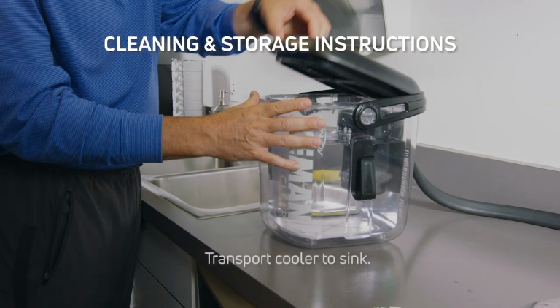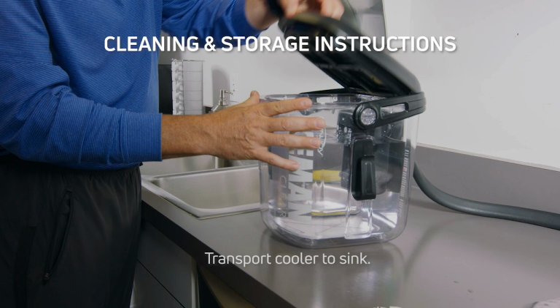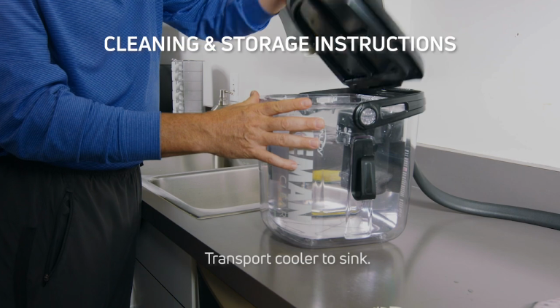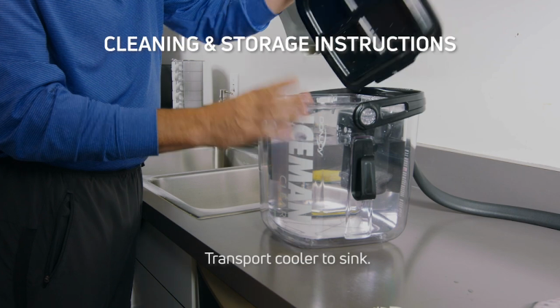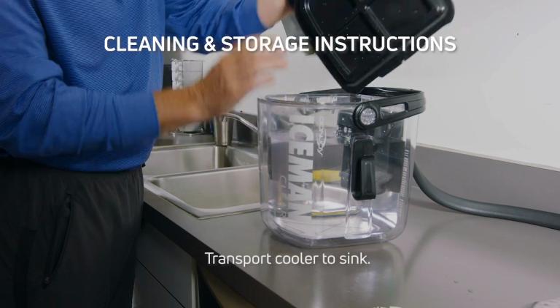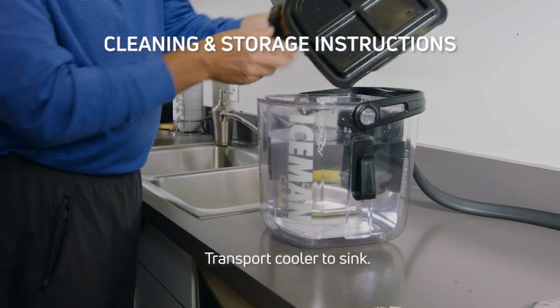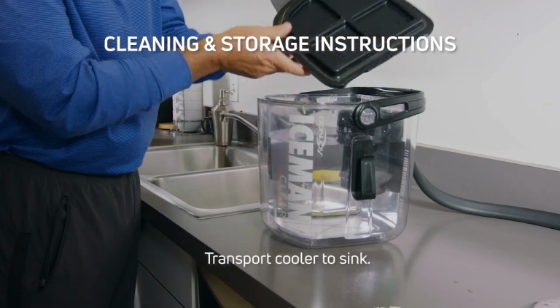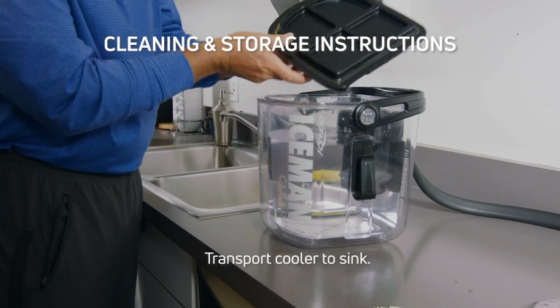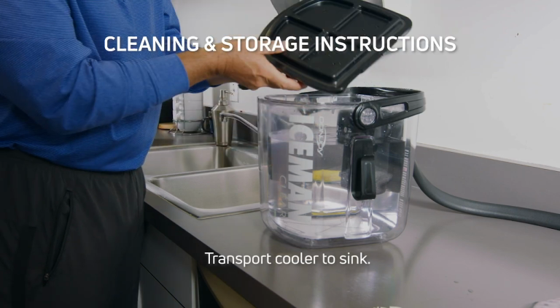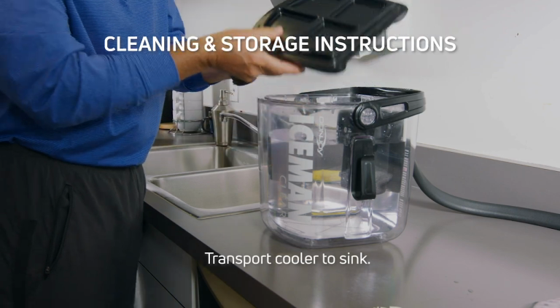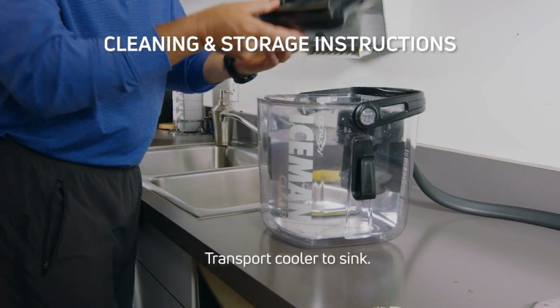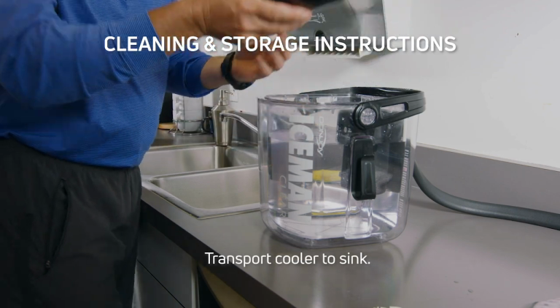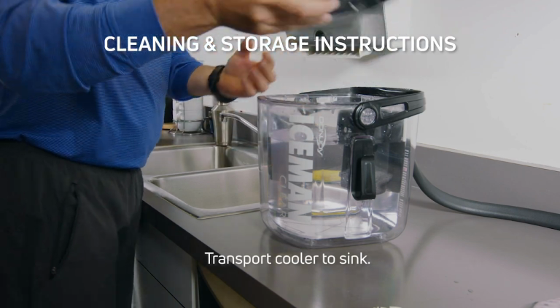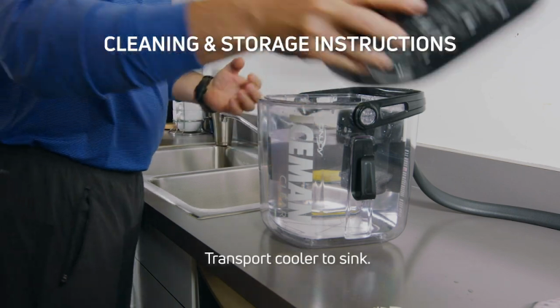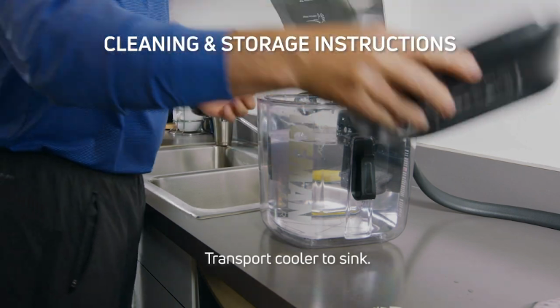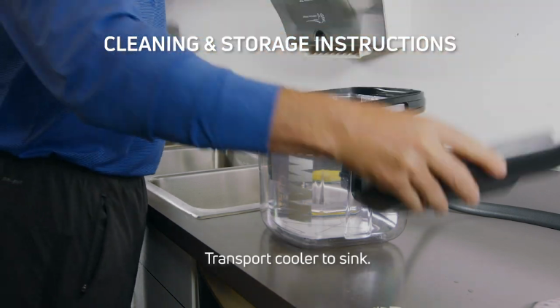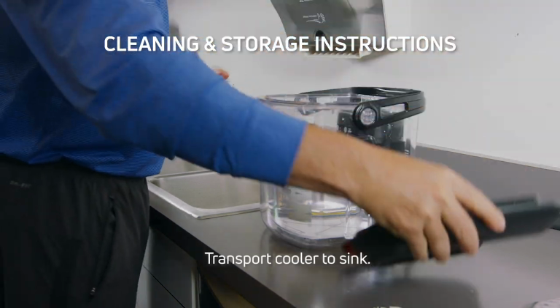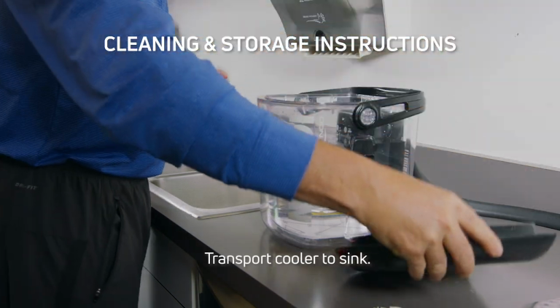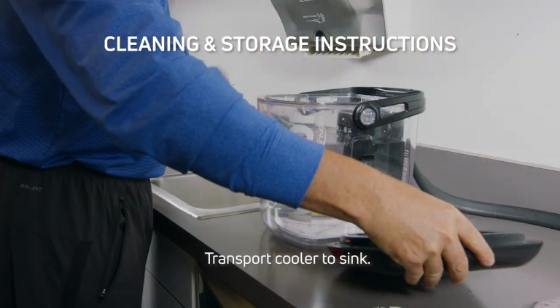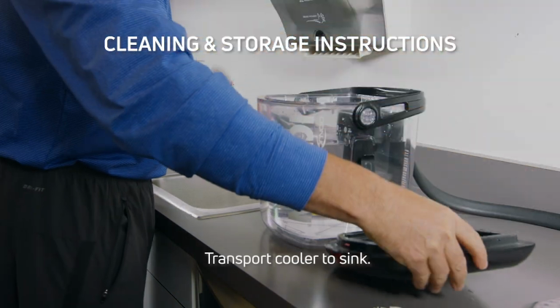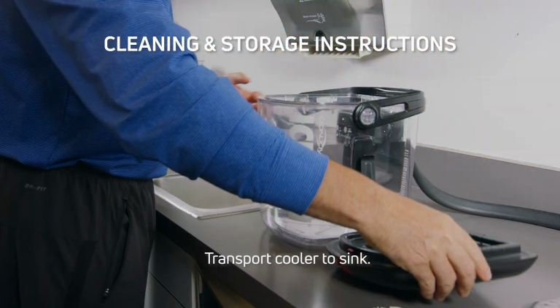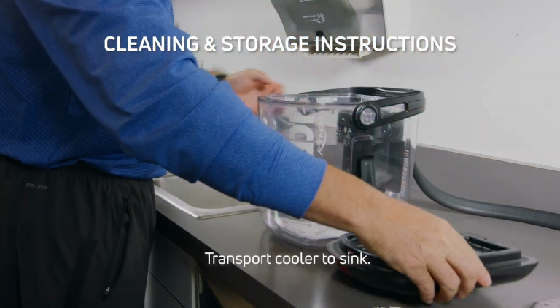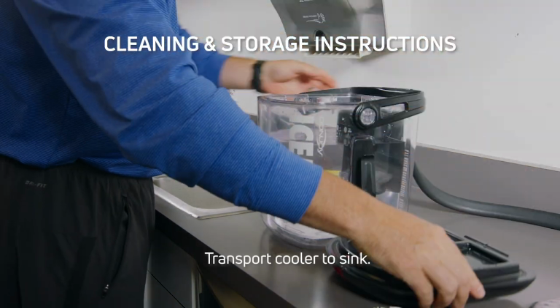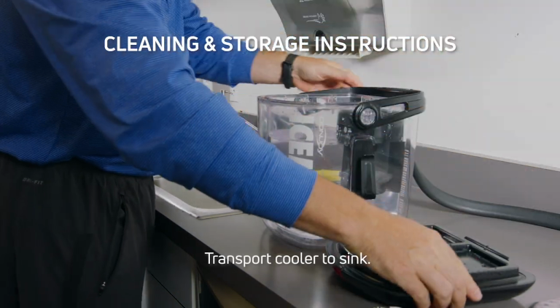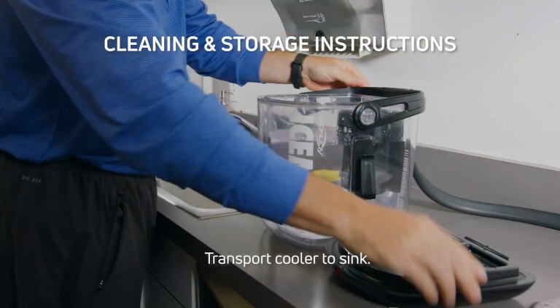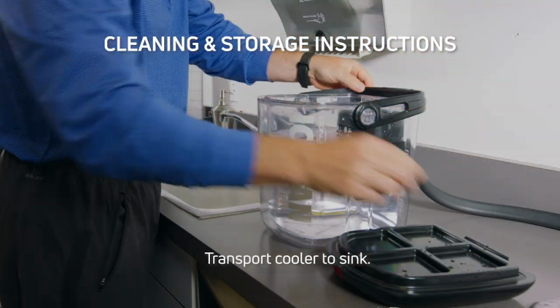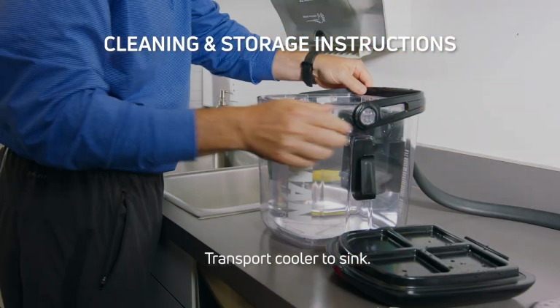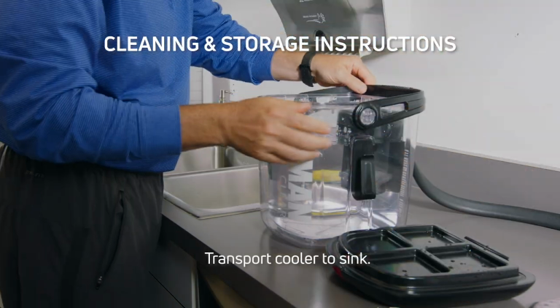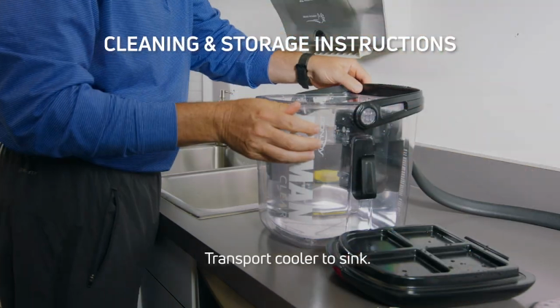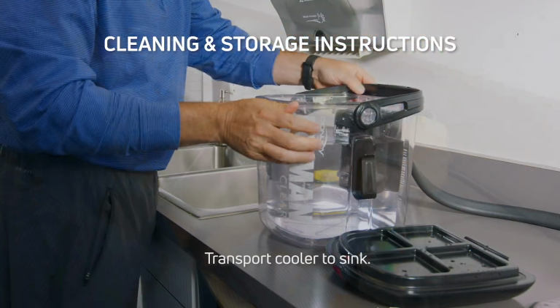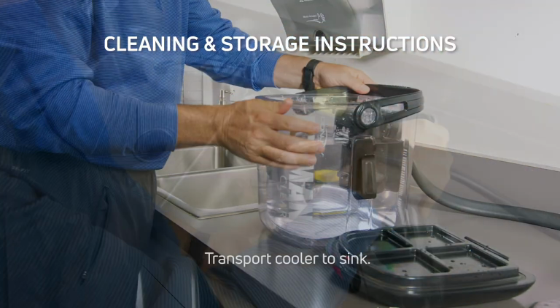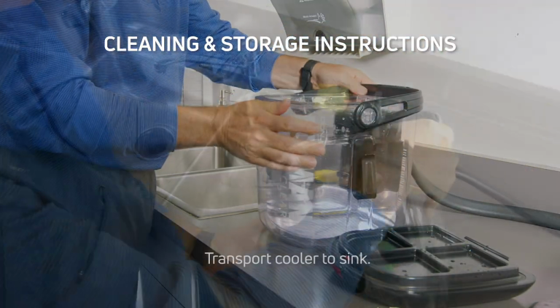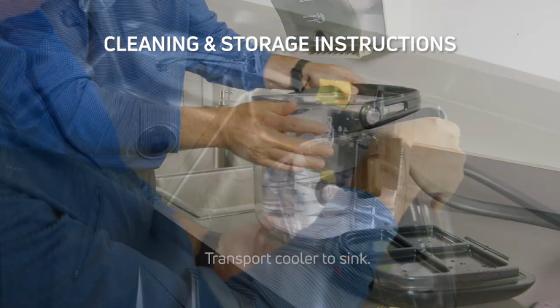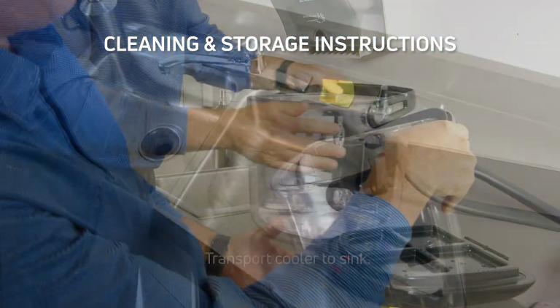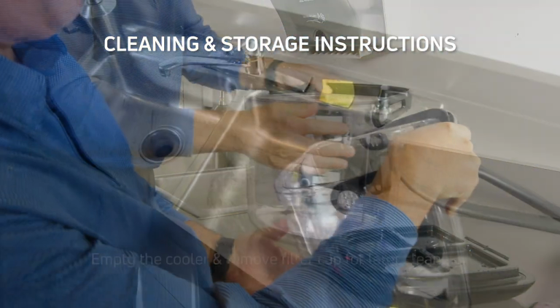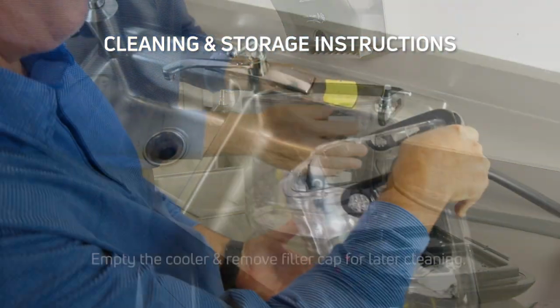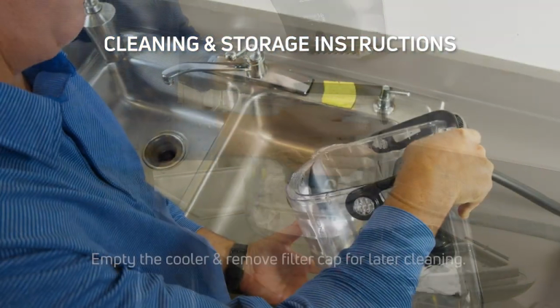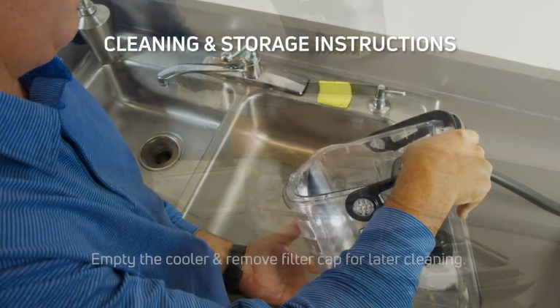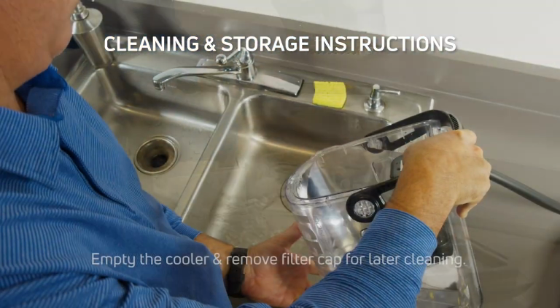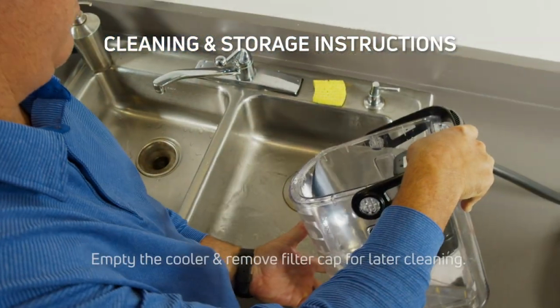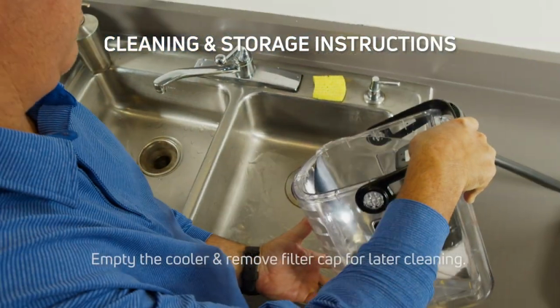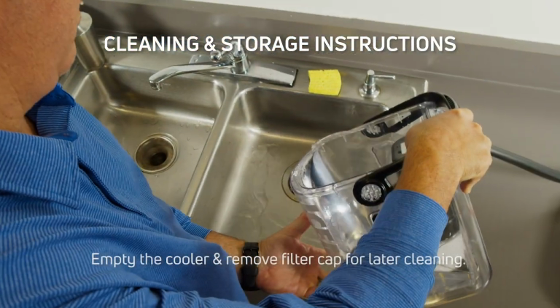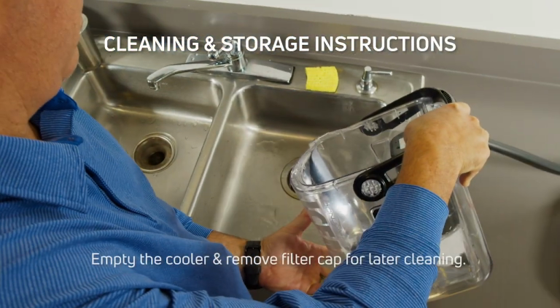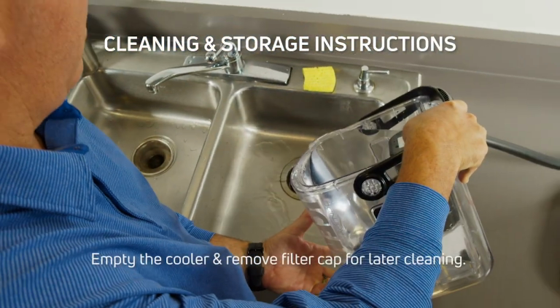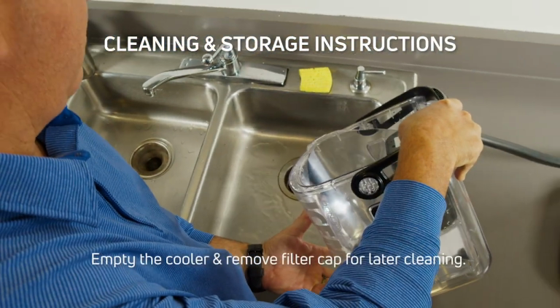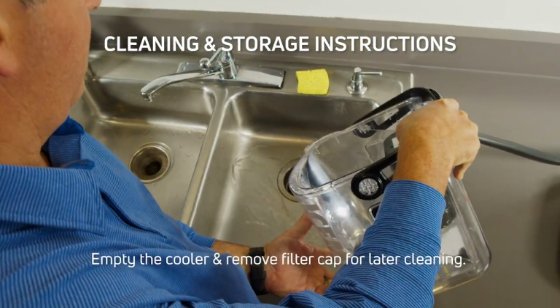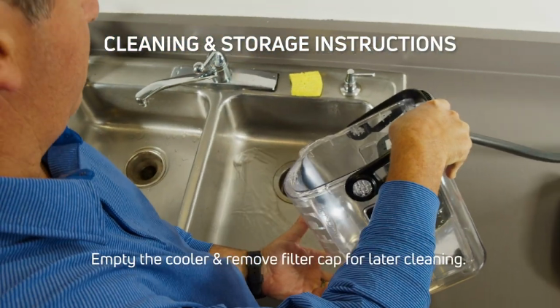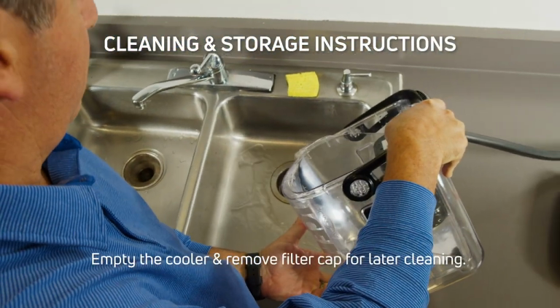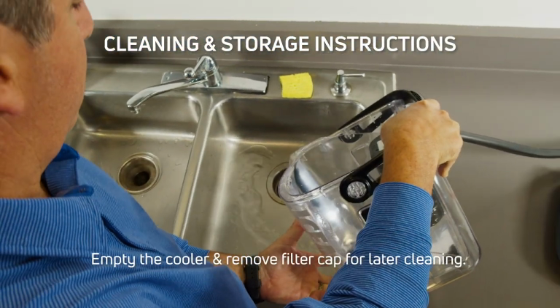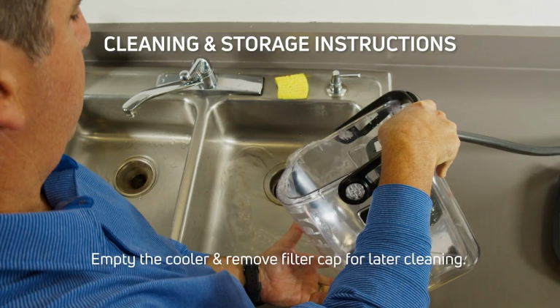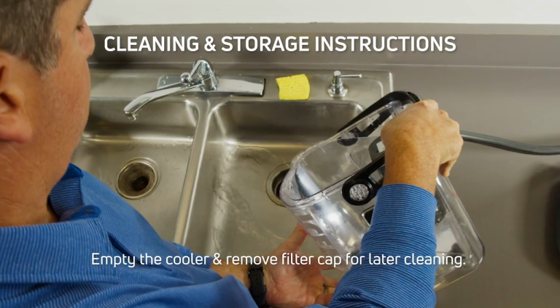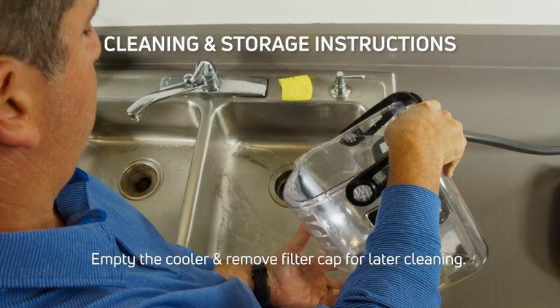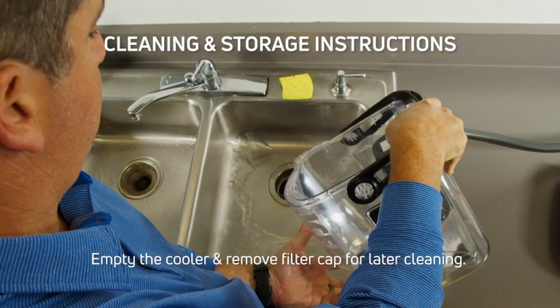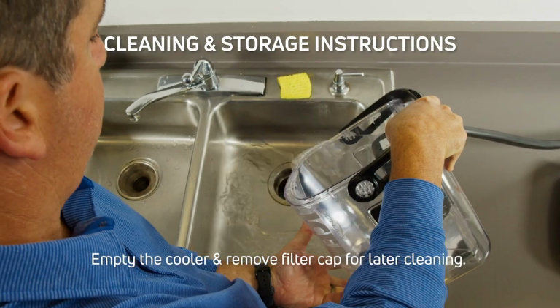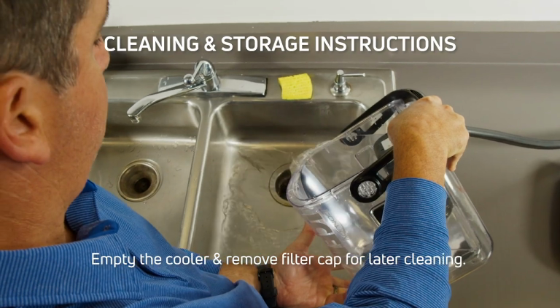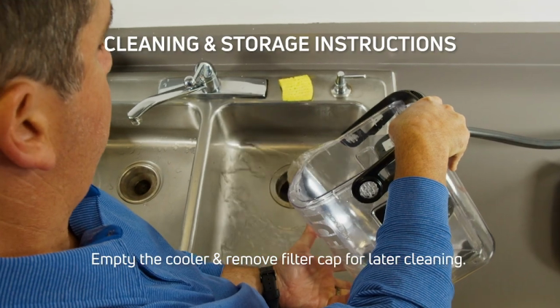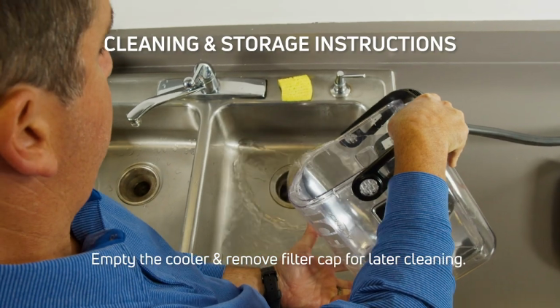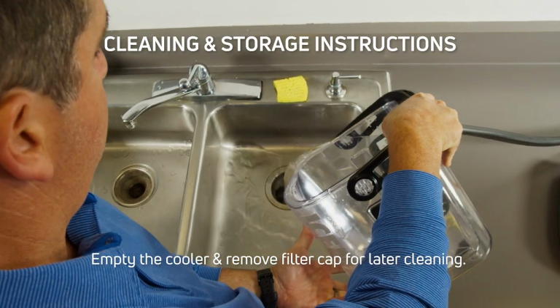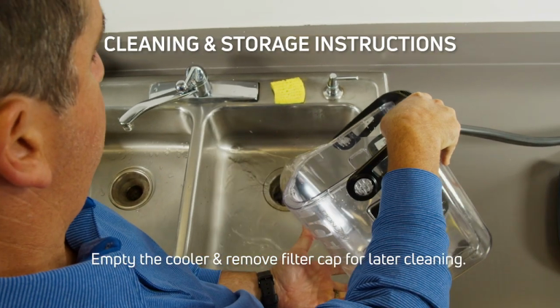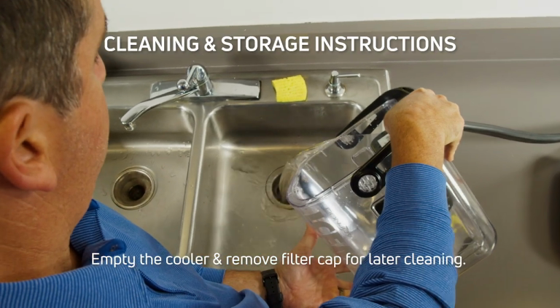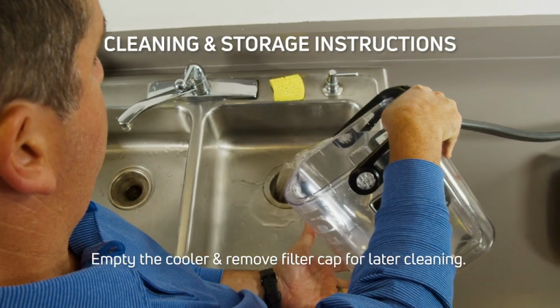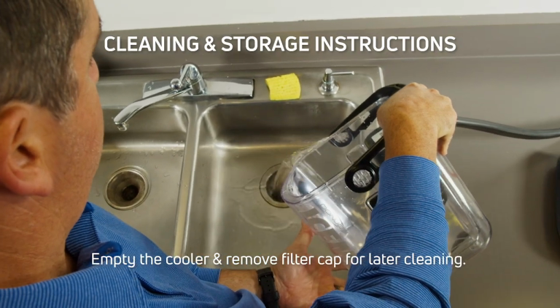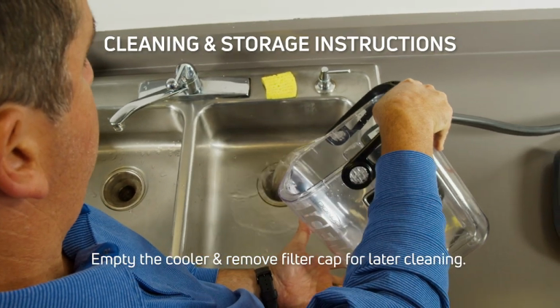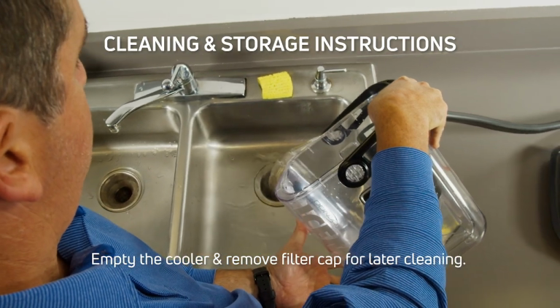Transport the cooler to the sink. Empty the cooler and remove the filter cap for later cleaning.